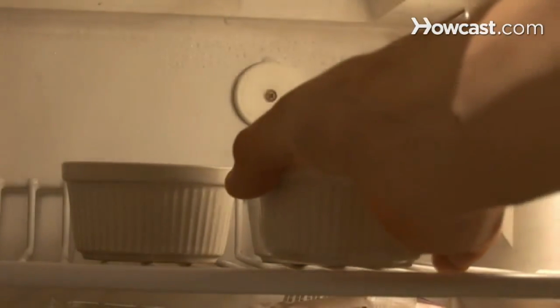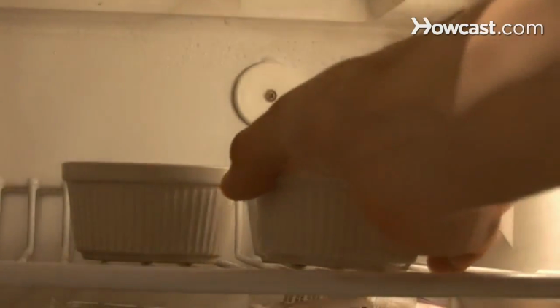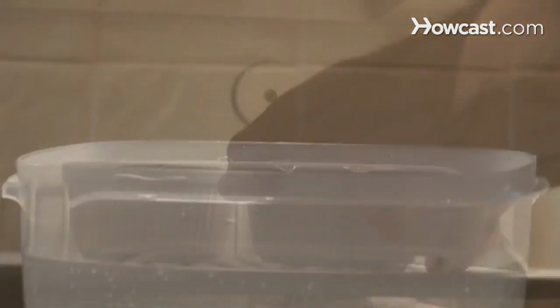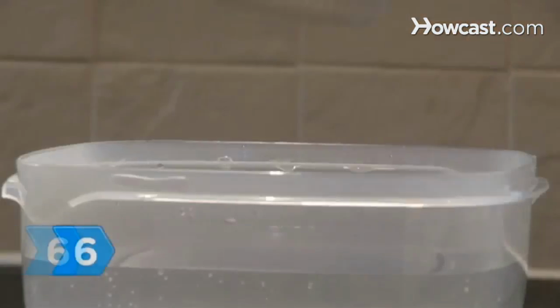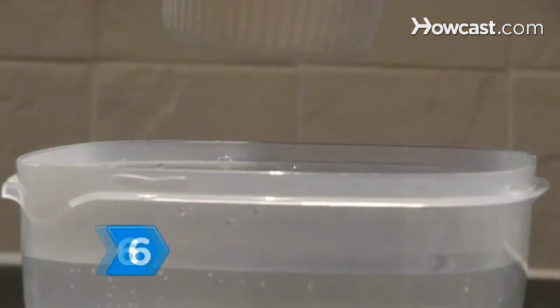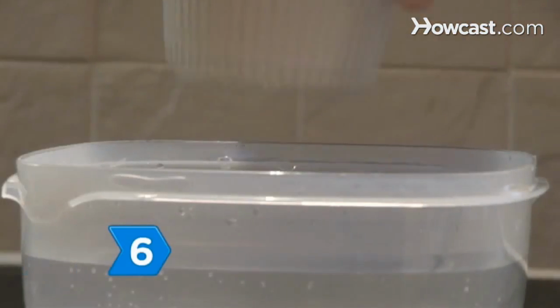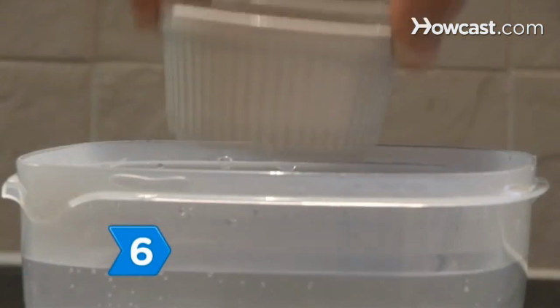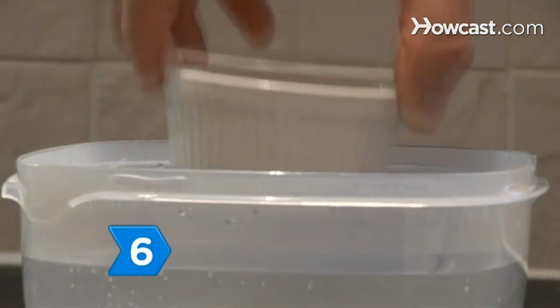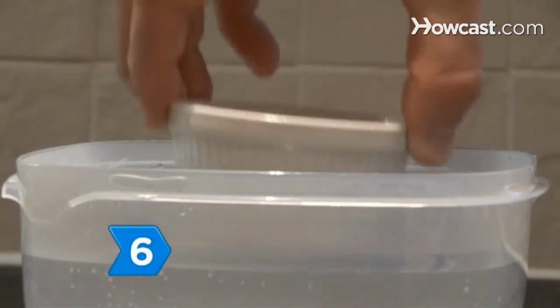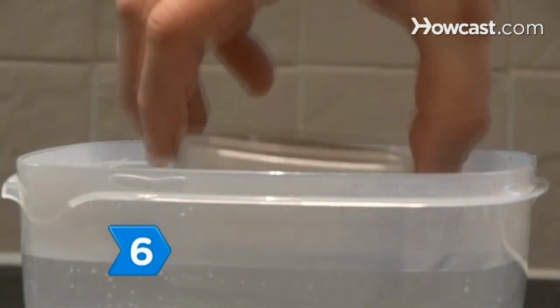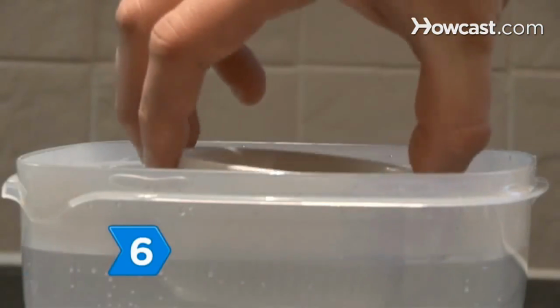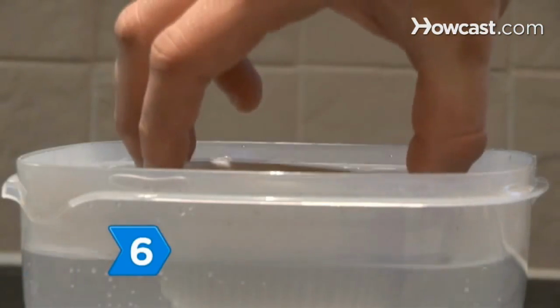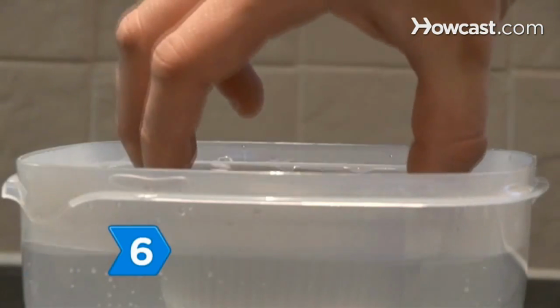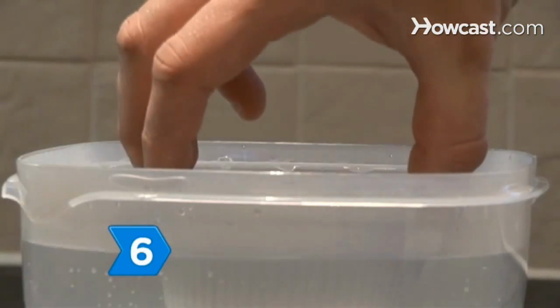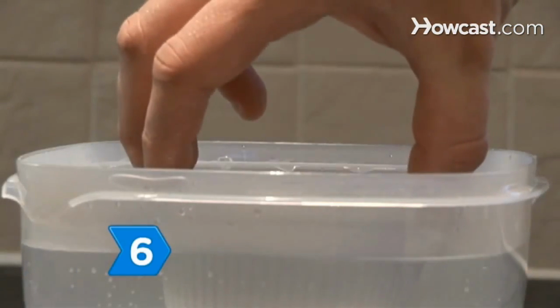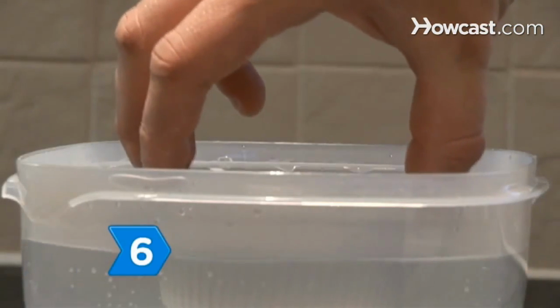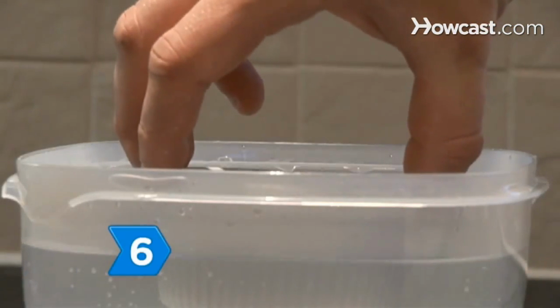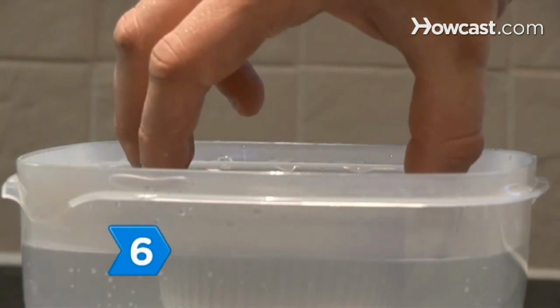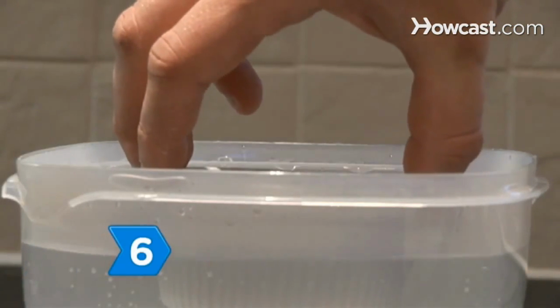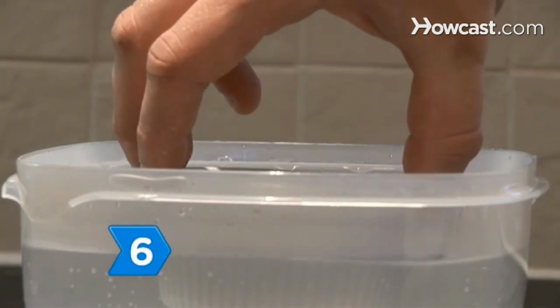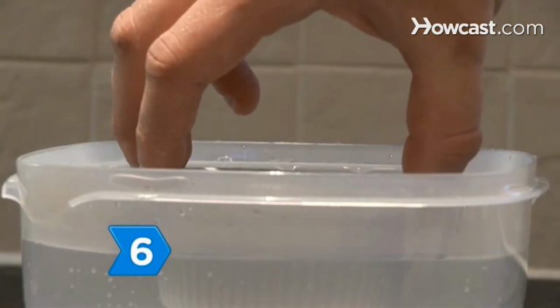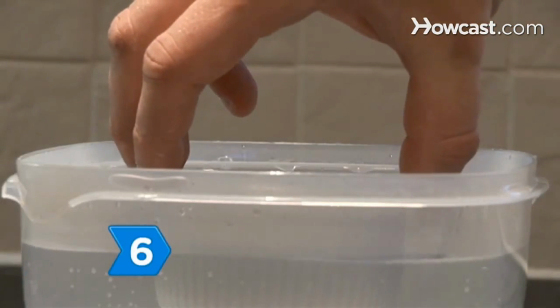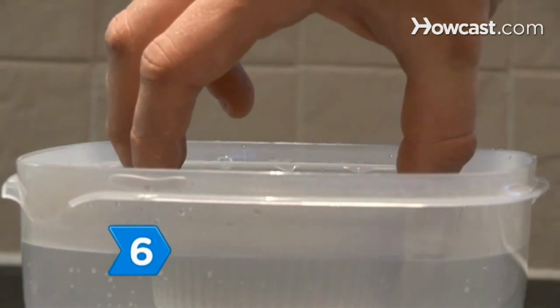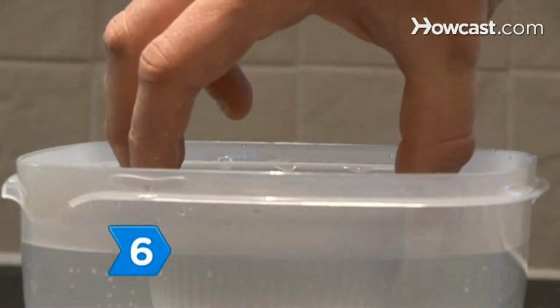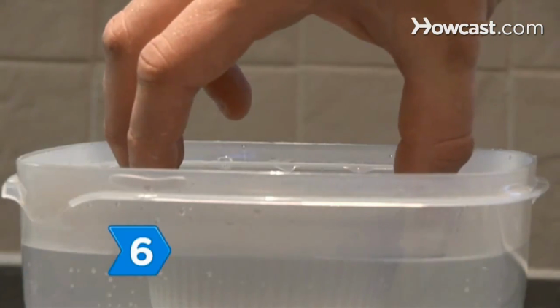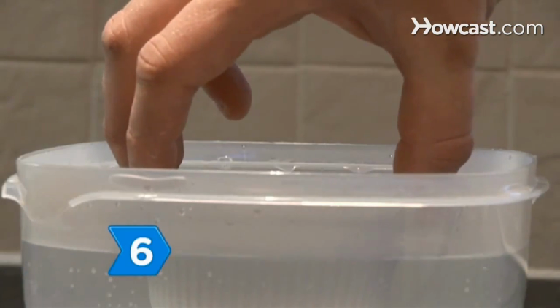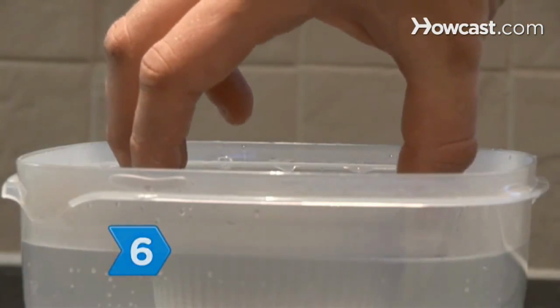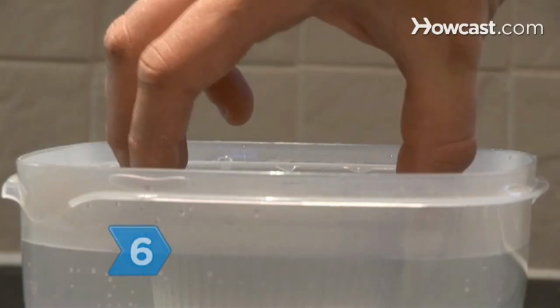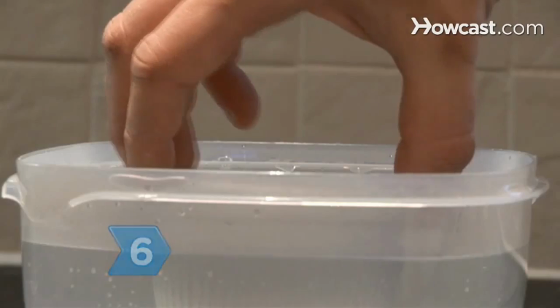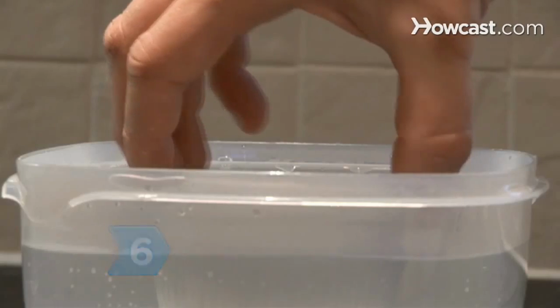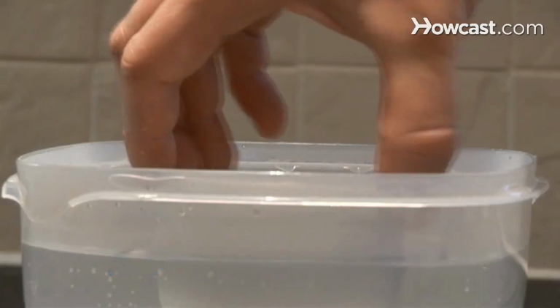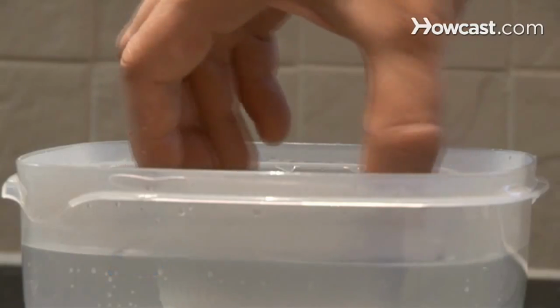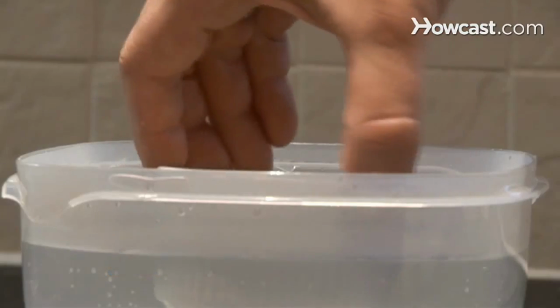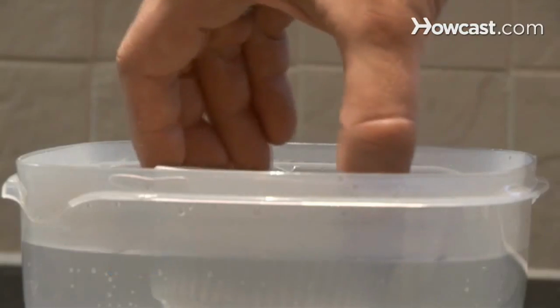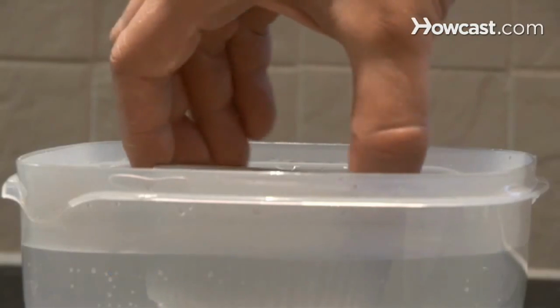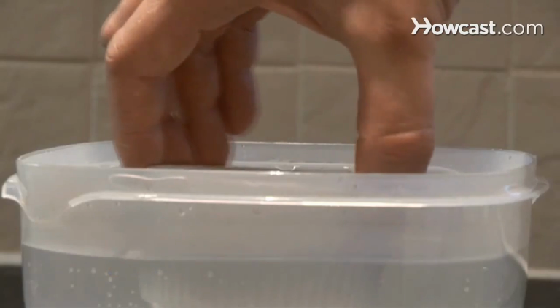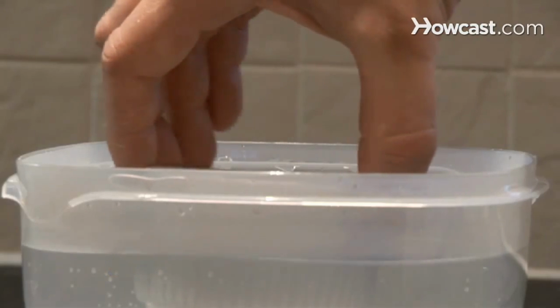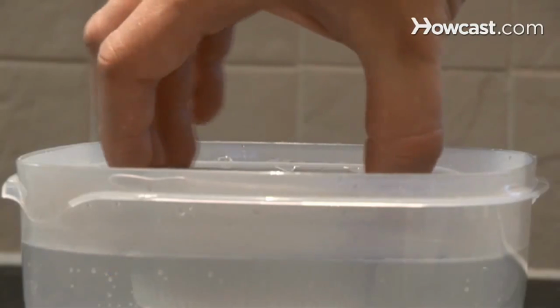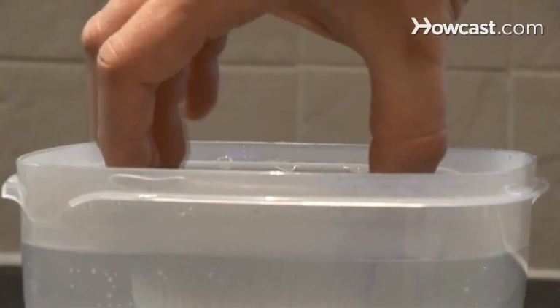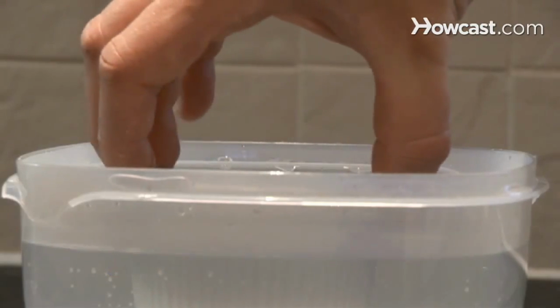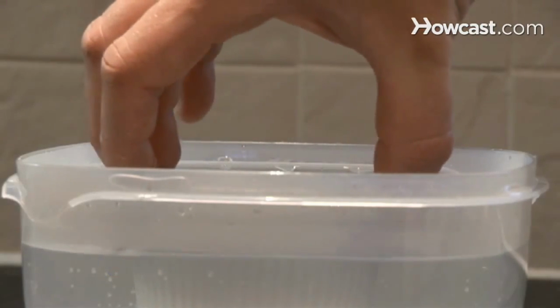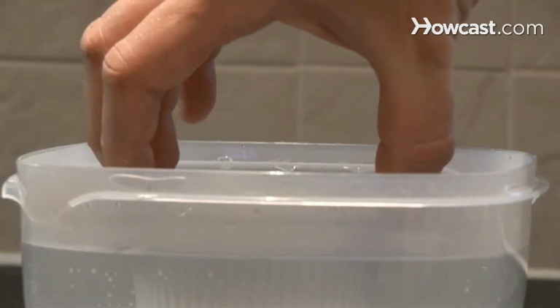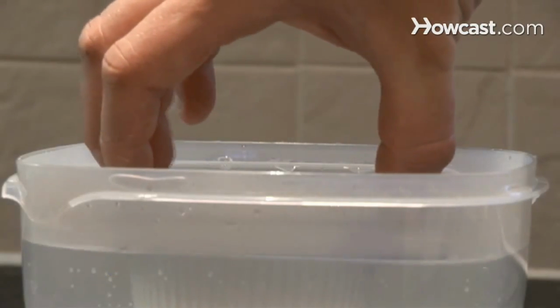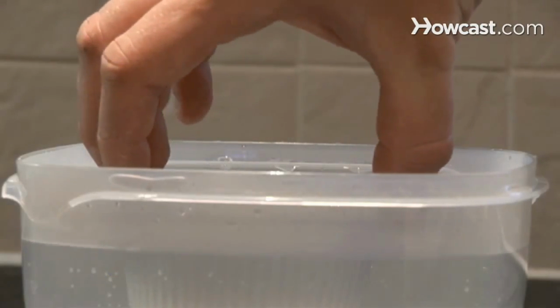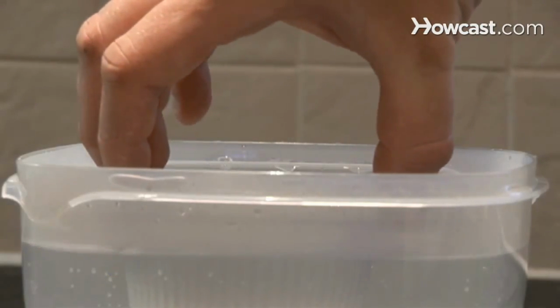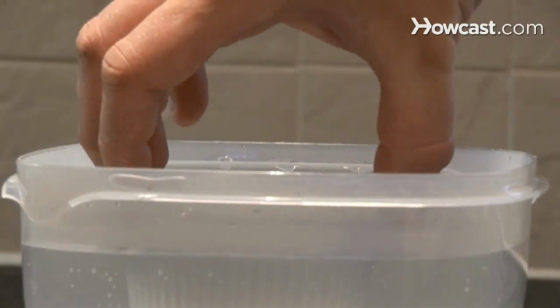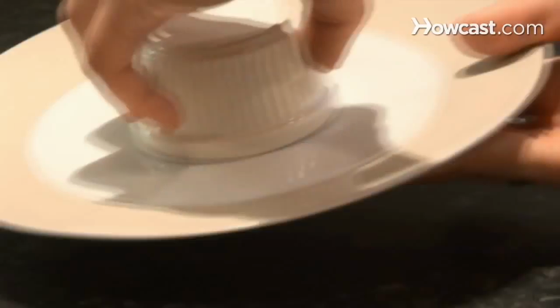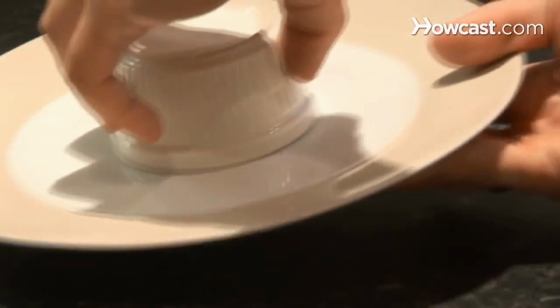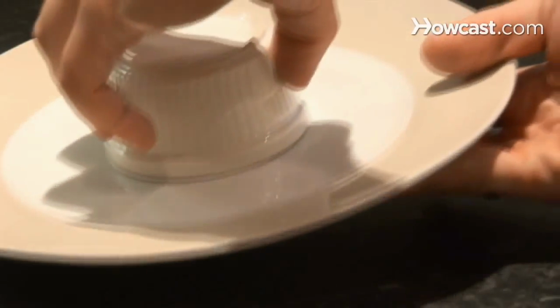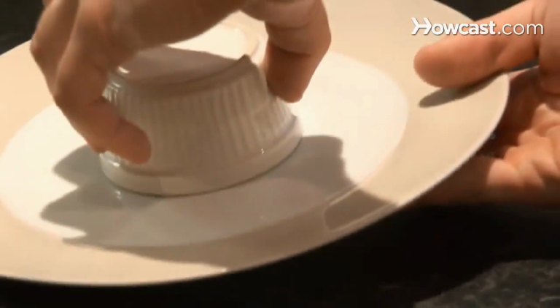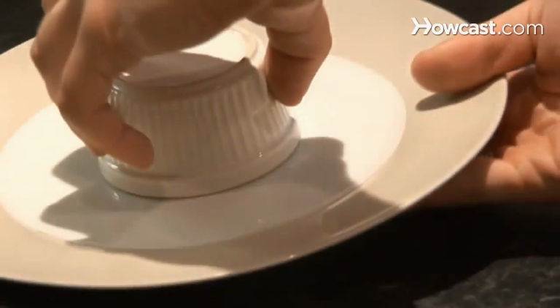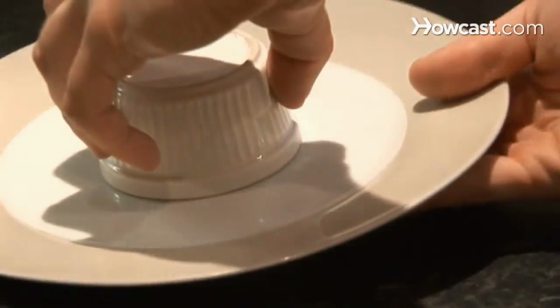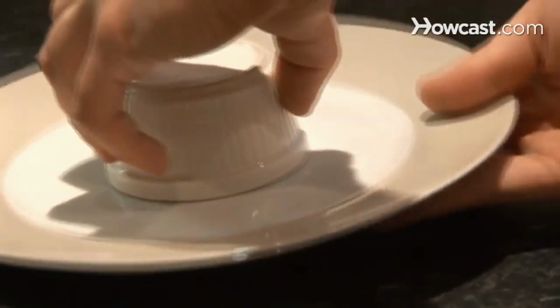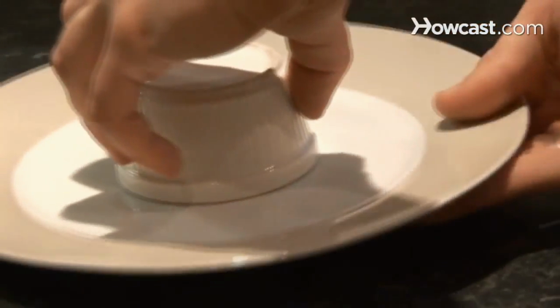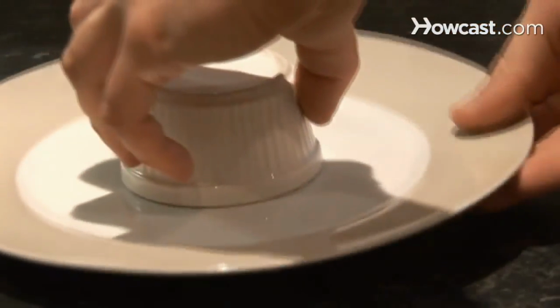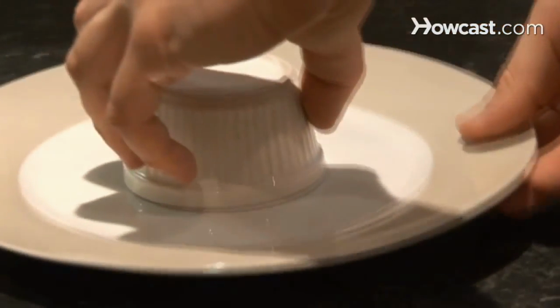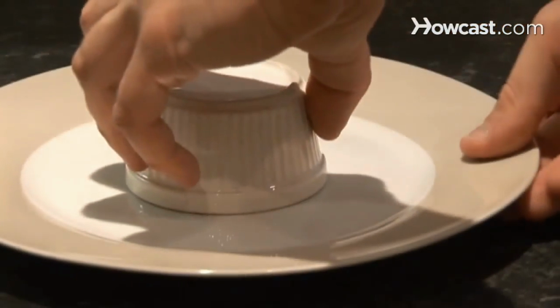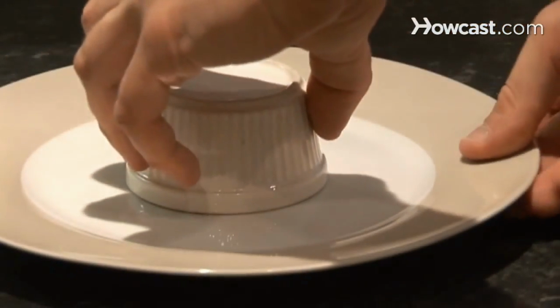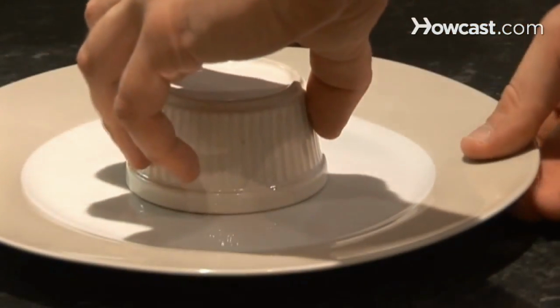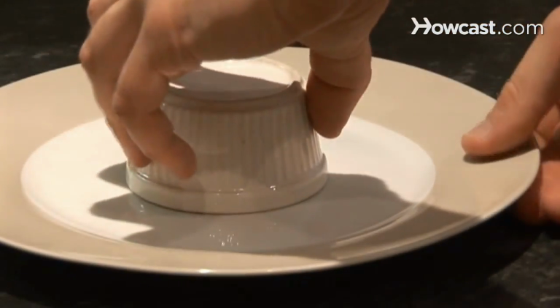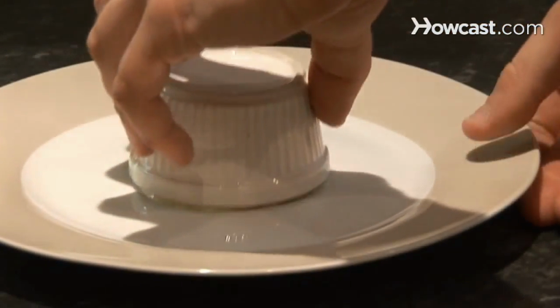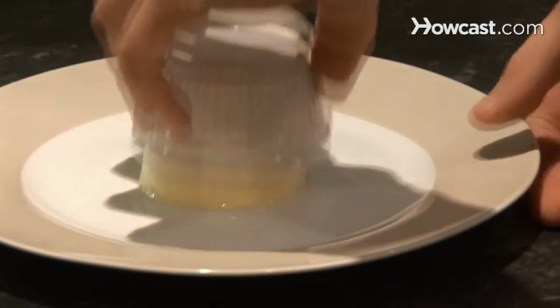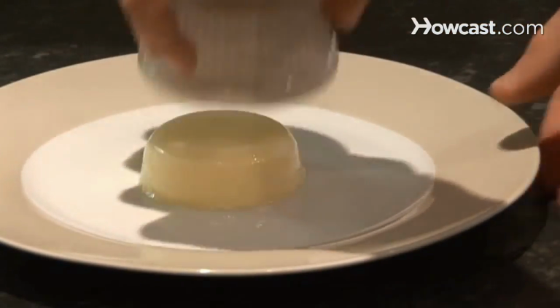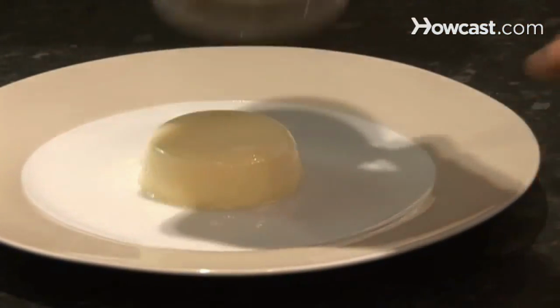Step 6. Dip each mold into hot water for a few seconds to loosen, and then invert your panna cotta onto a plate.